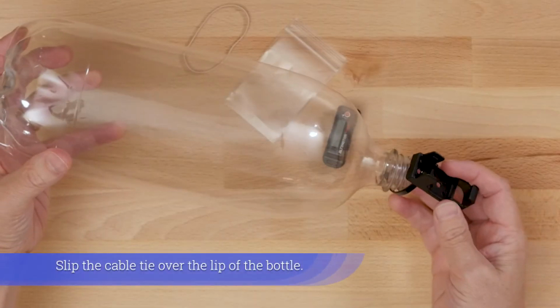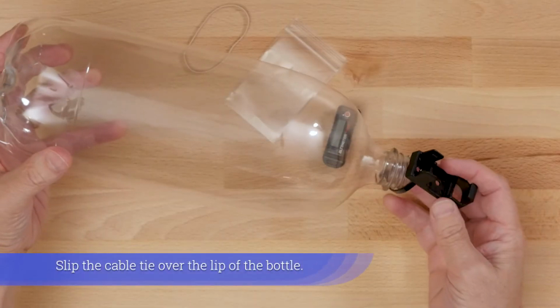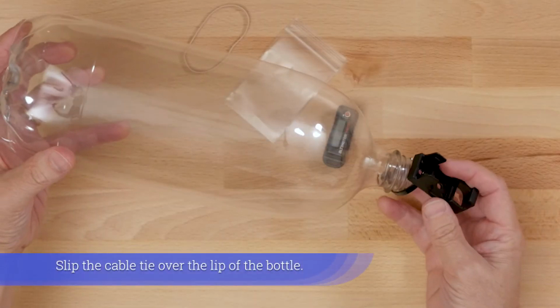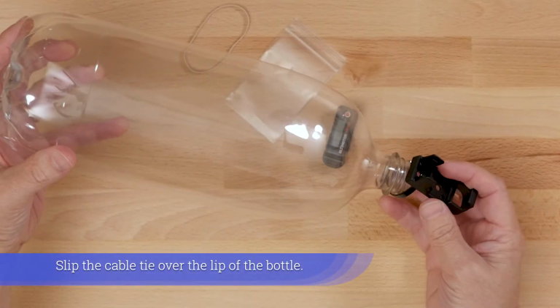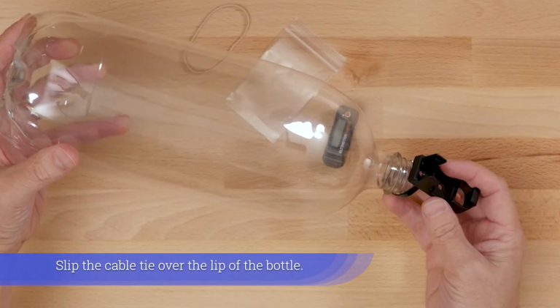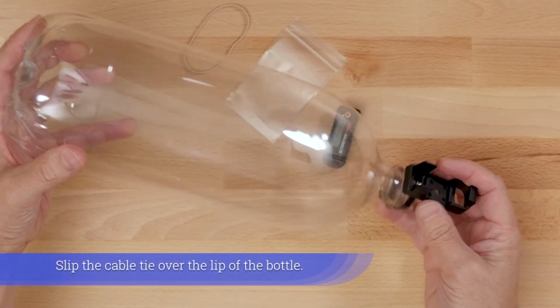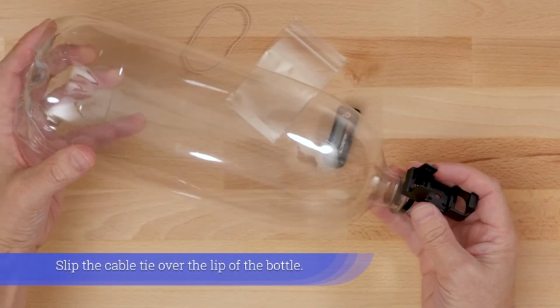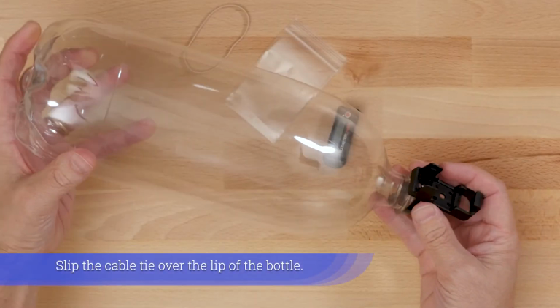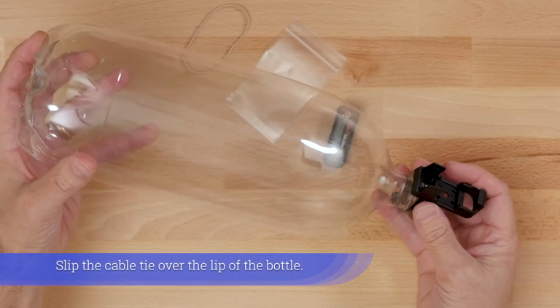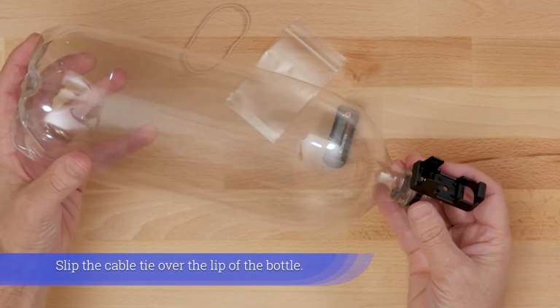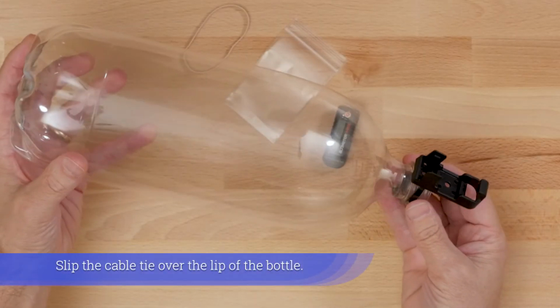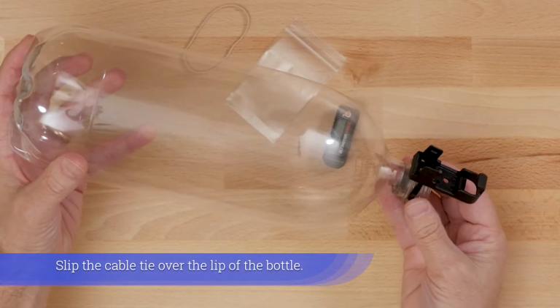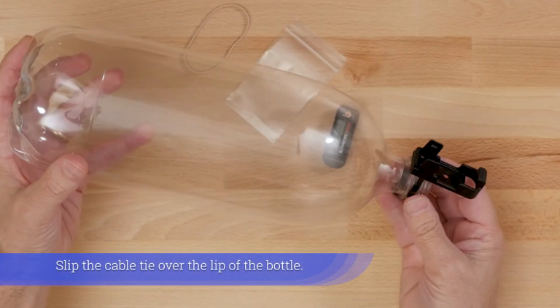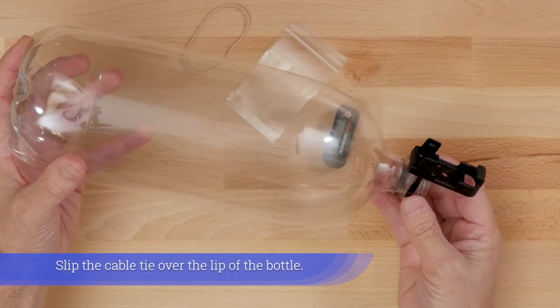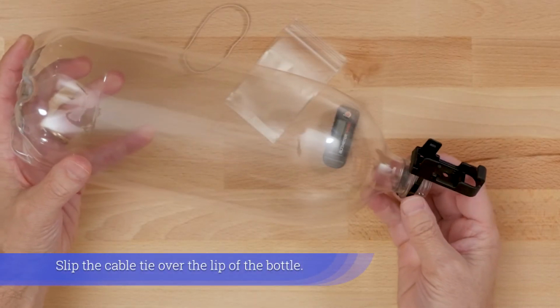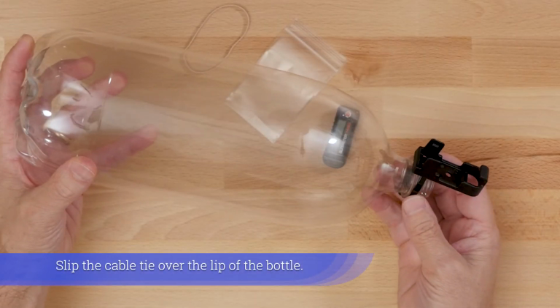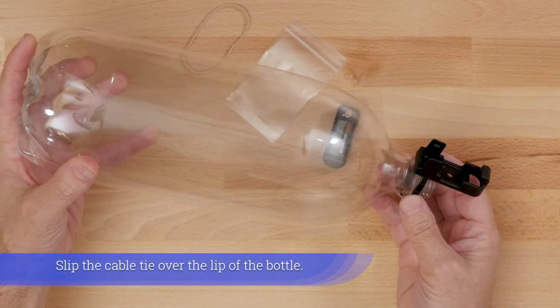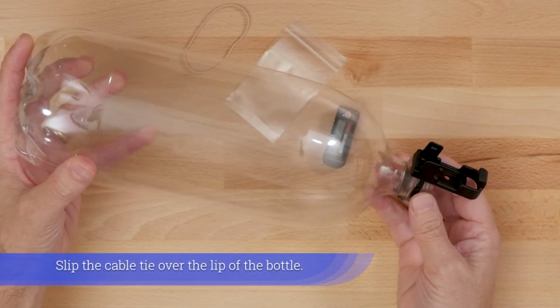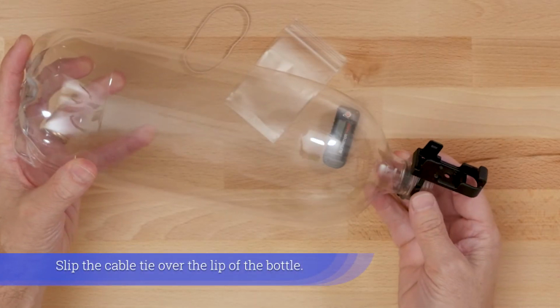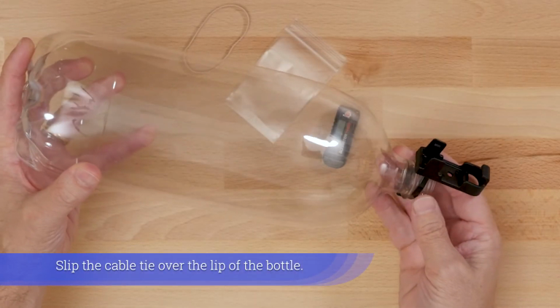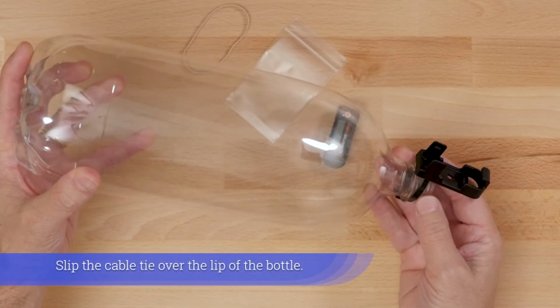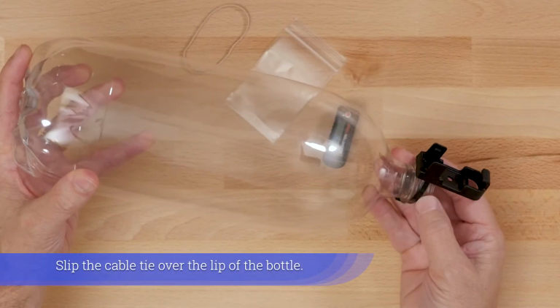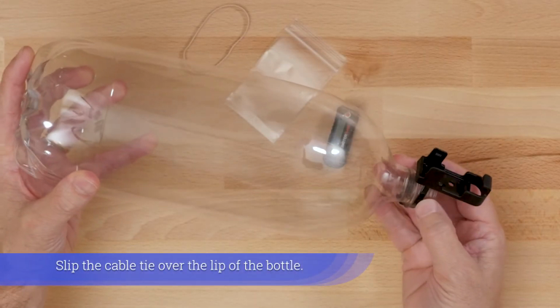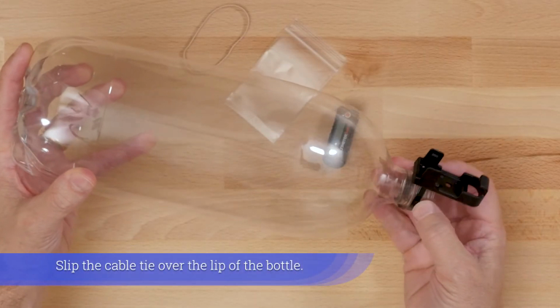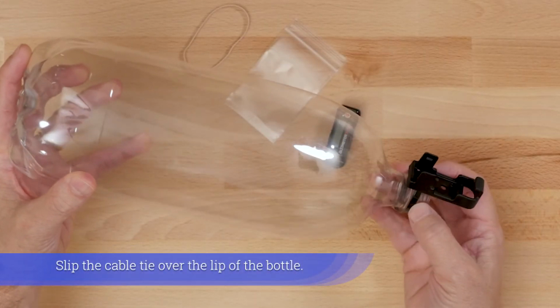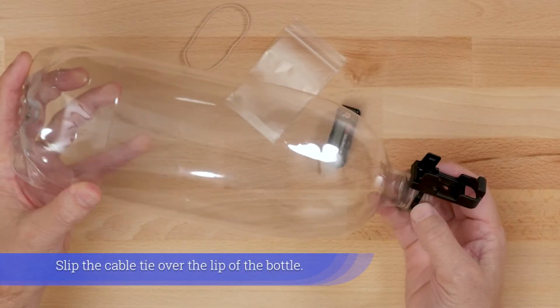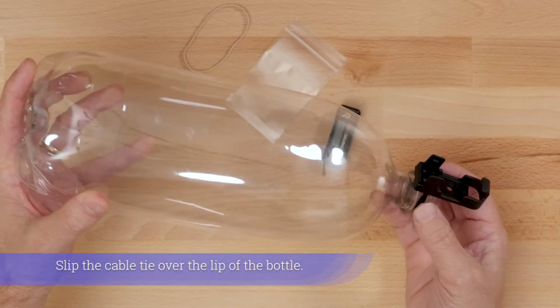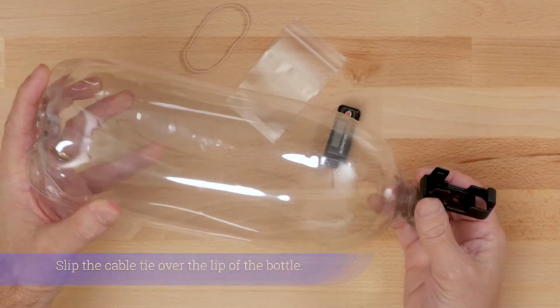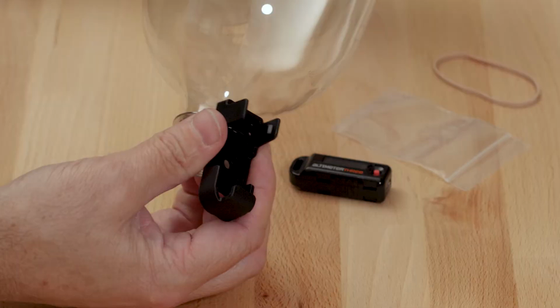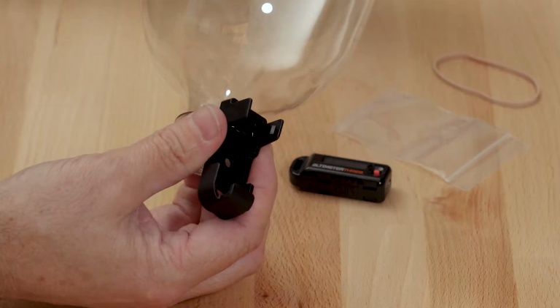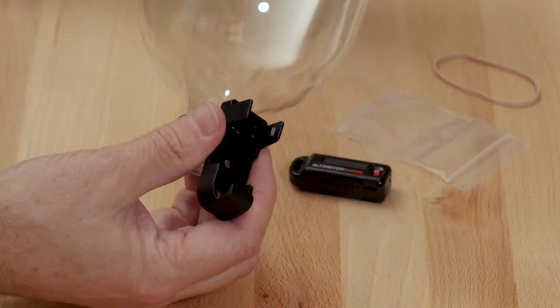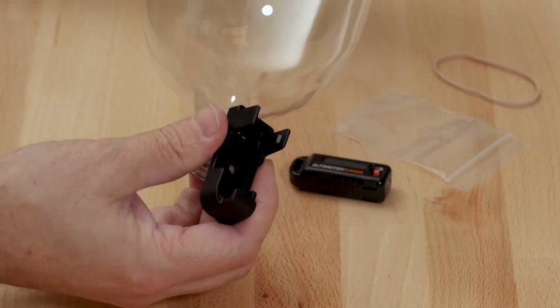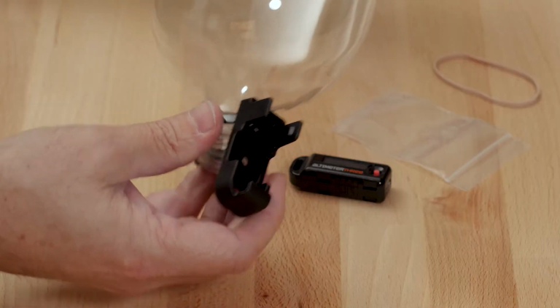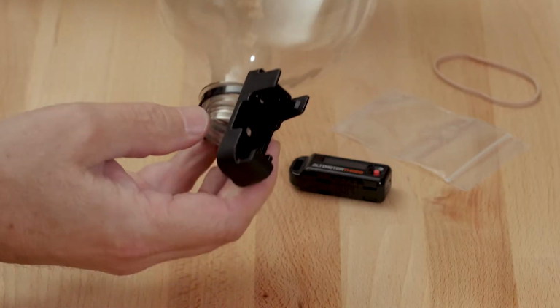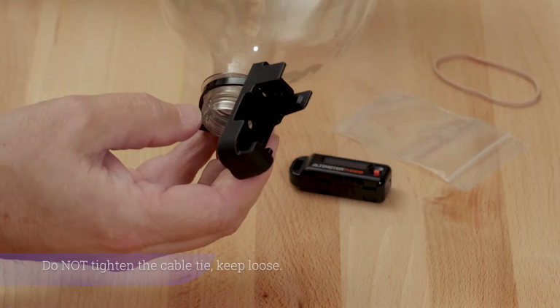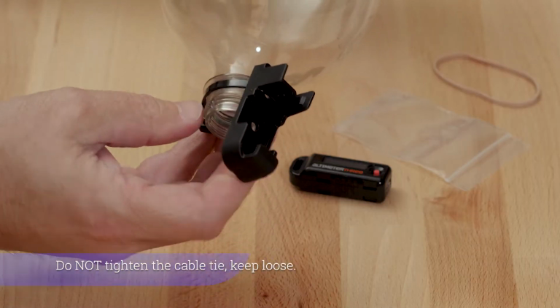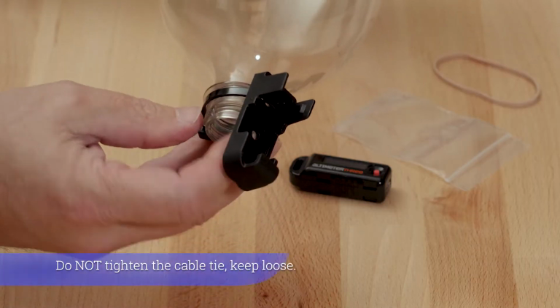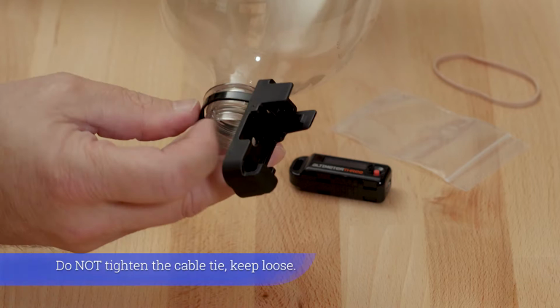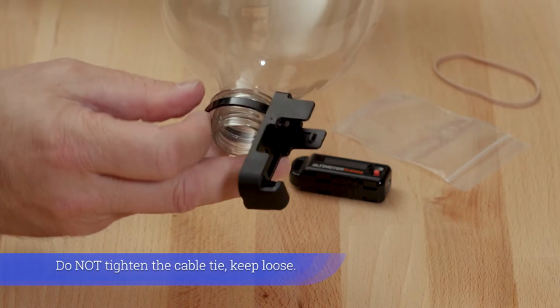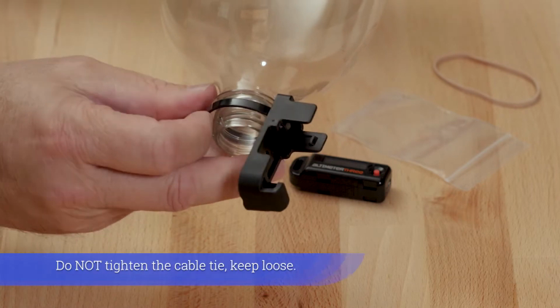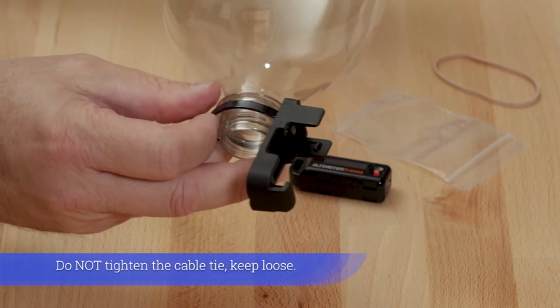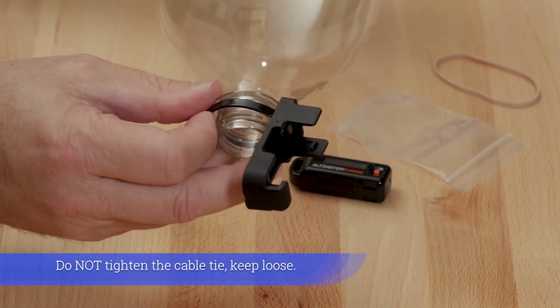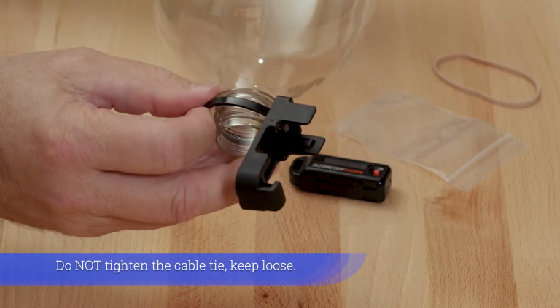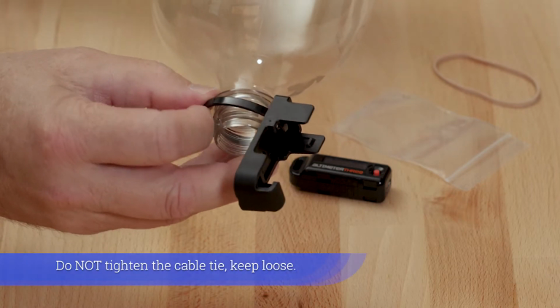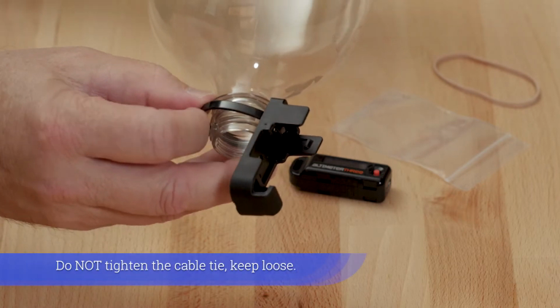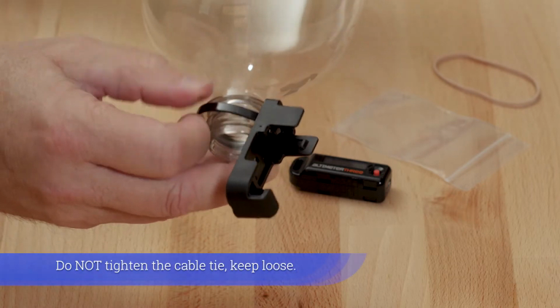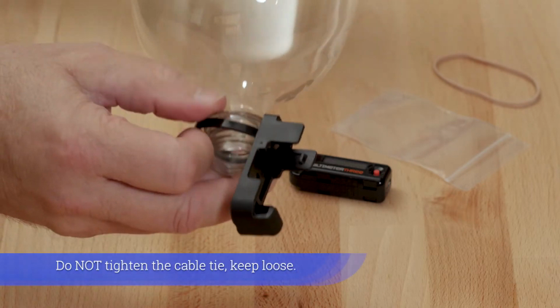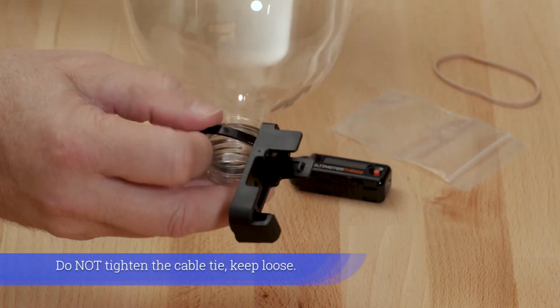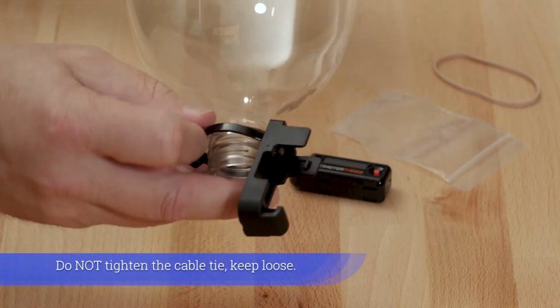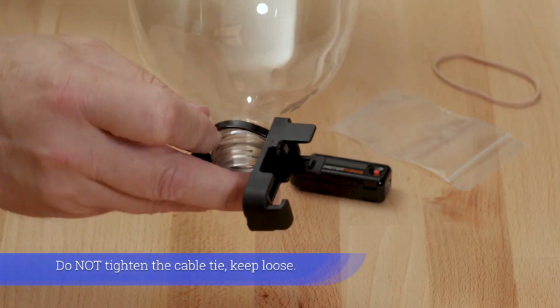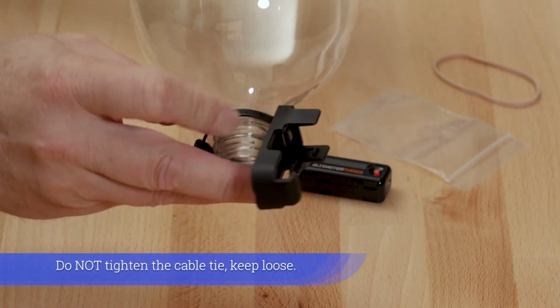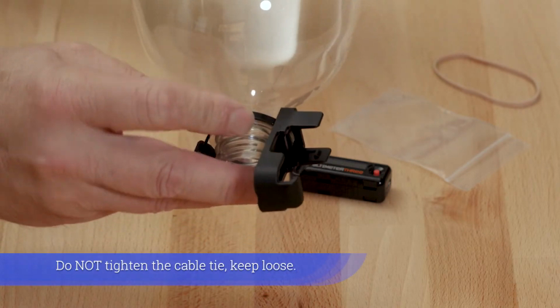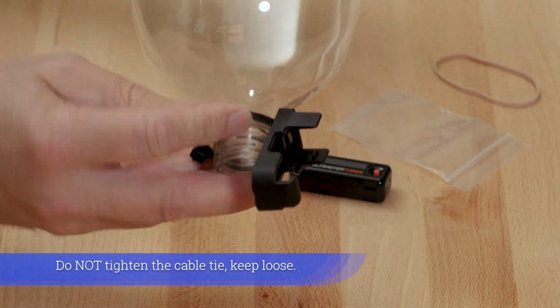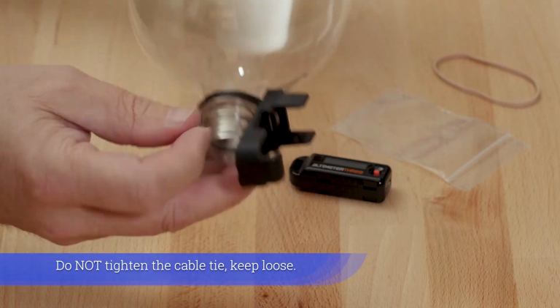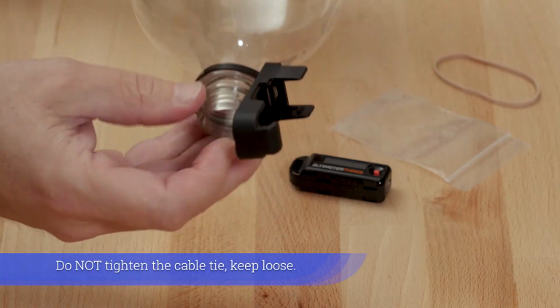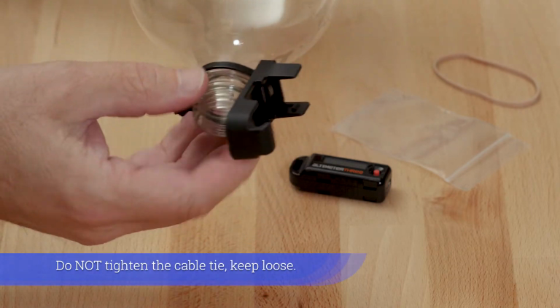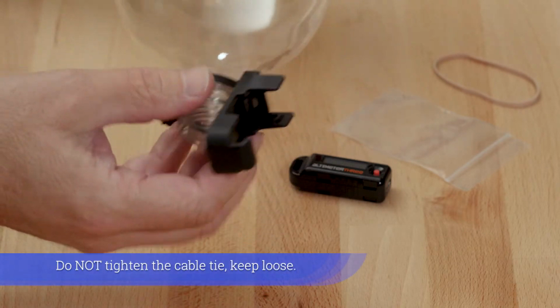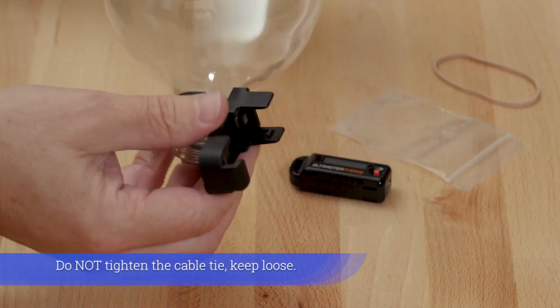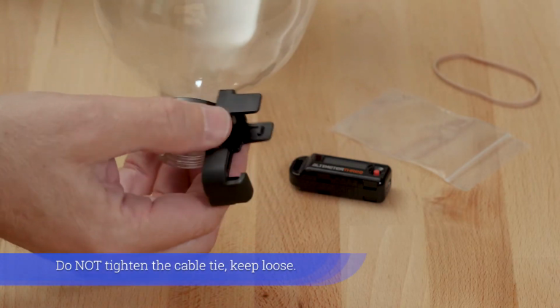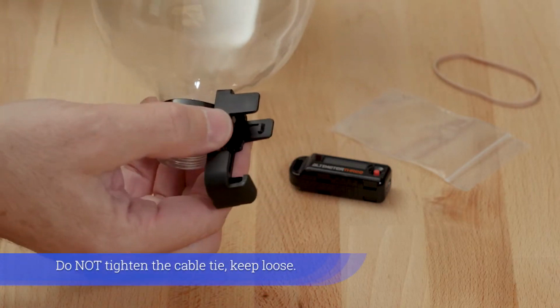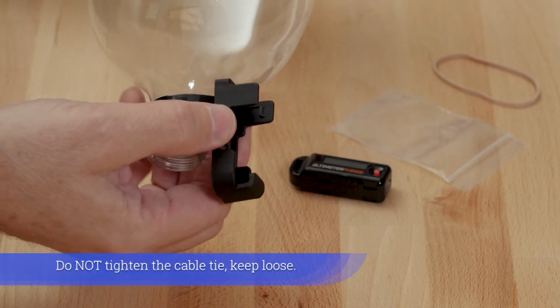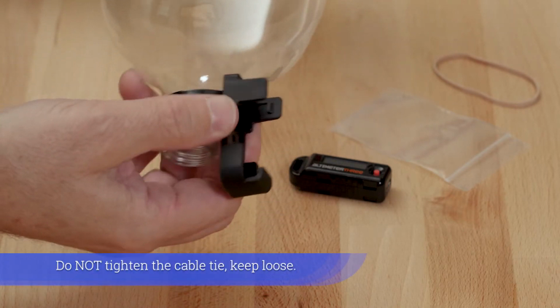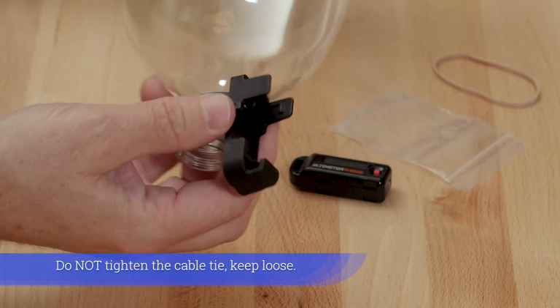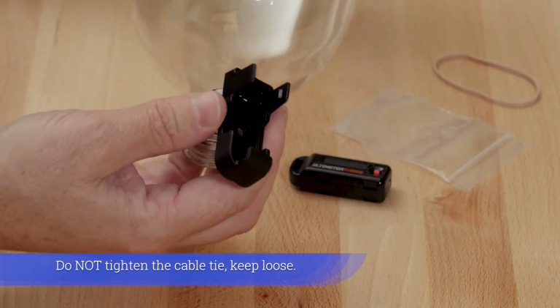Slip the cable tie over the lip of the bottle. Do not tighten the cable tie — keep it loose.